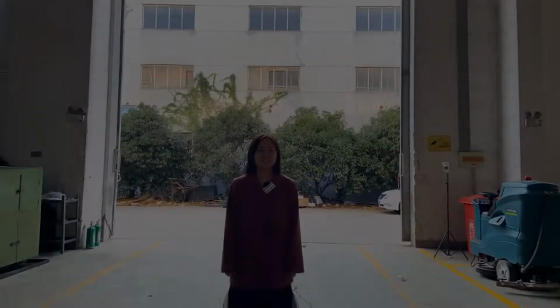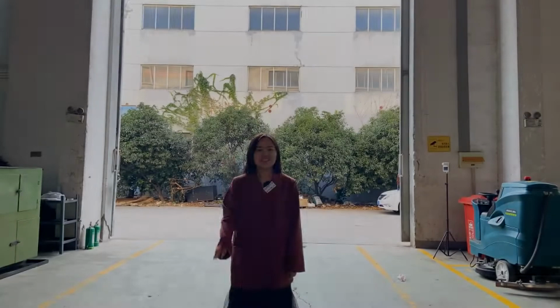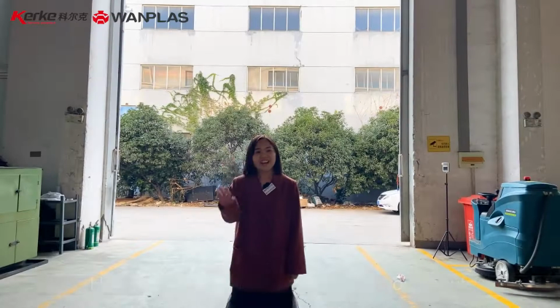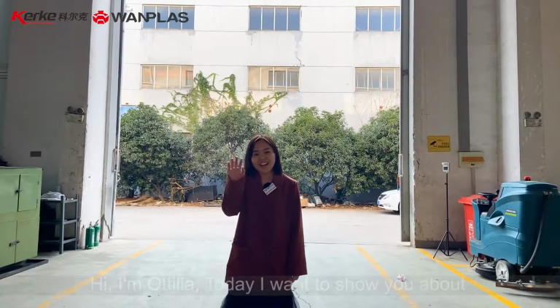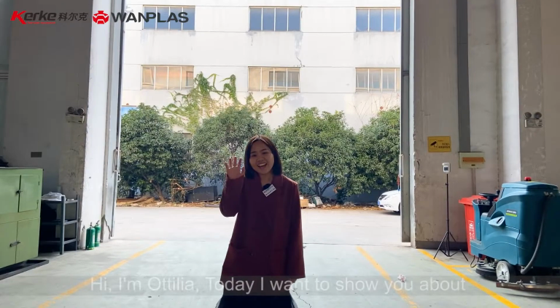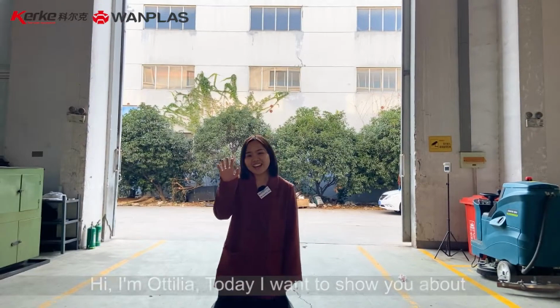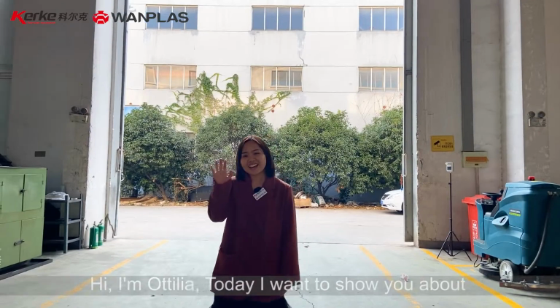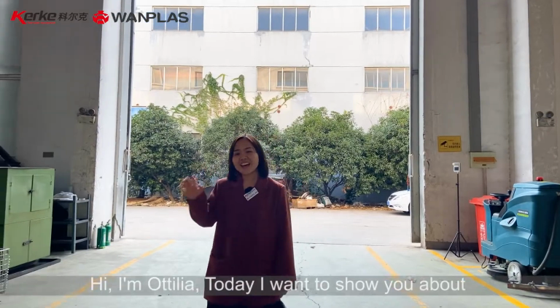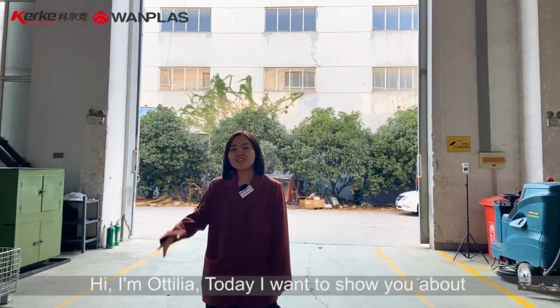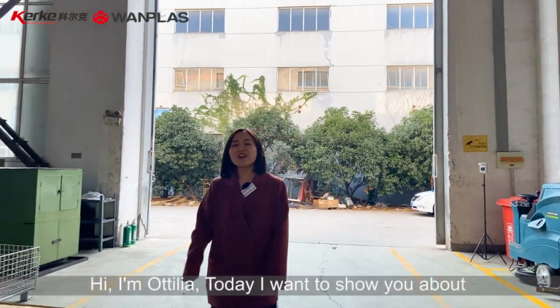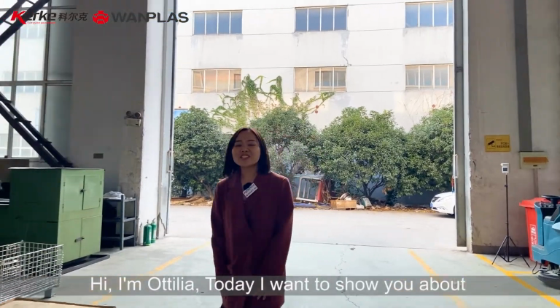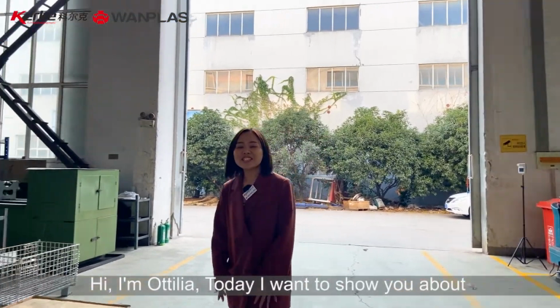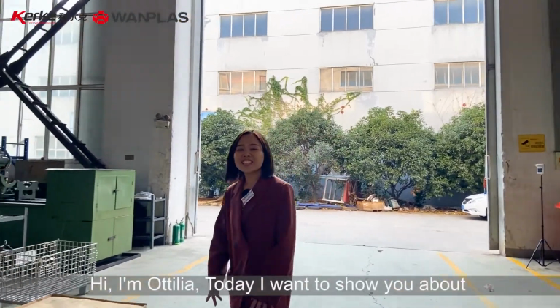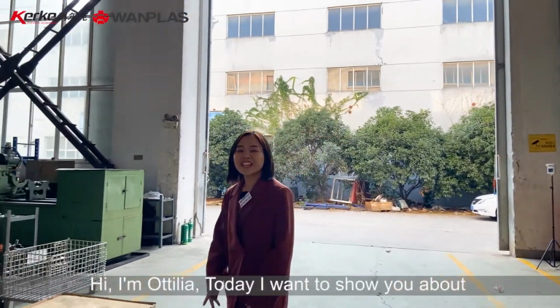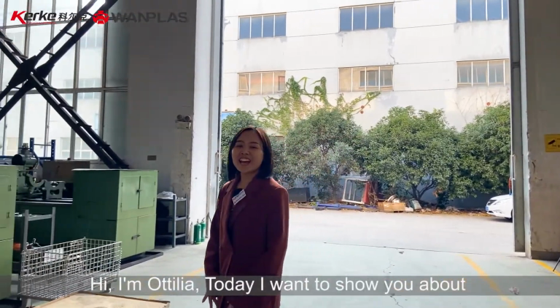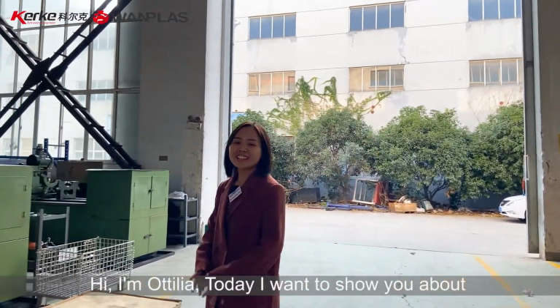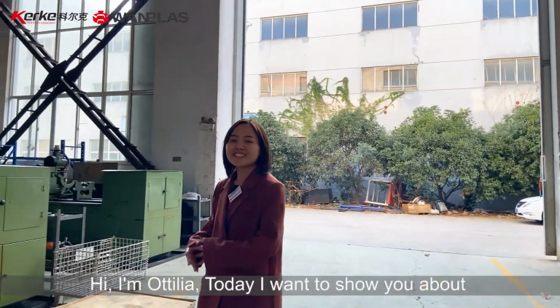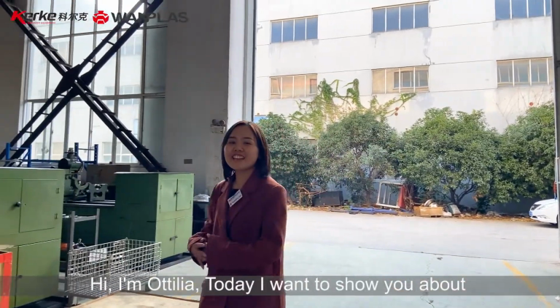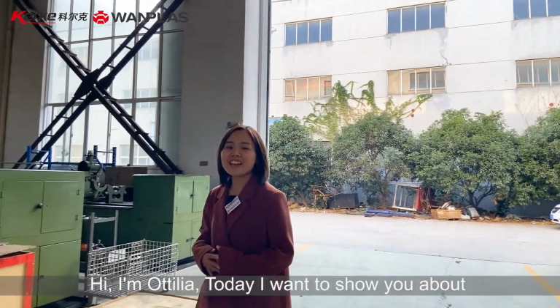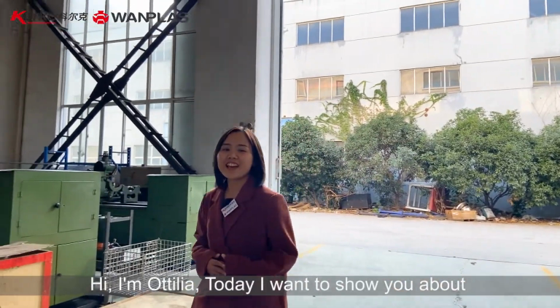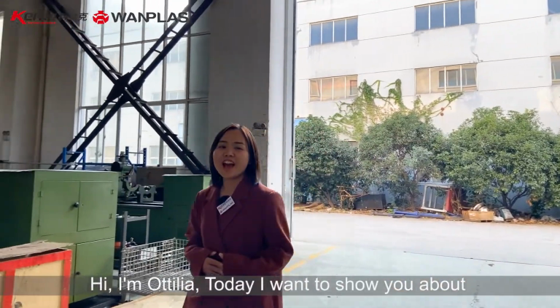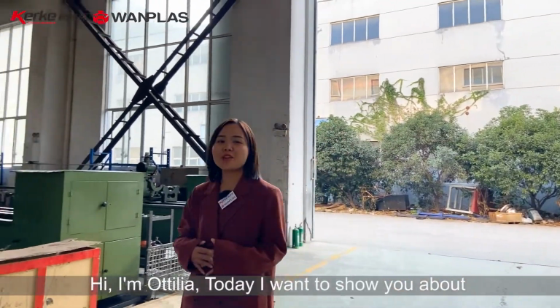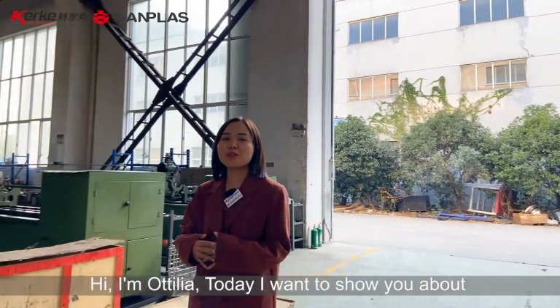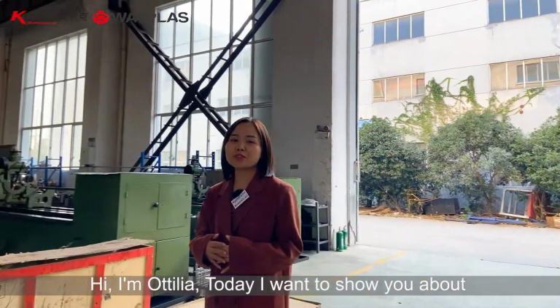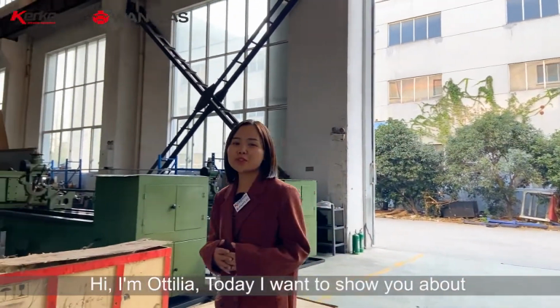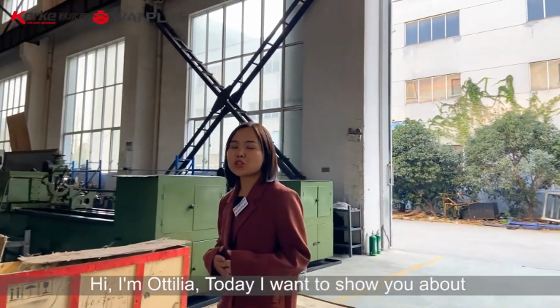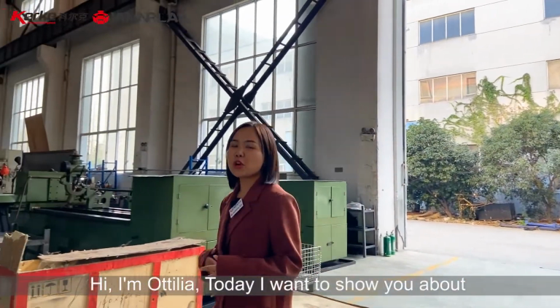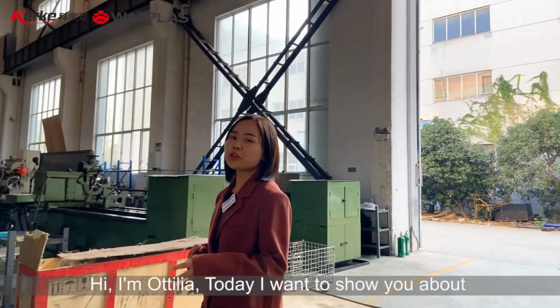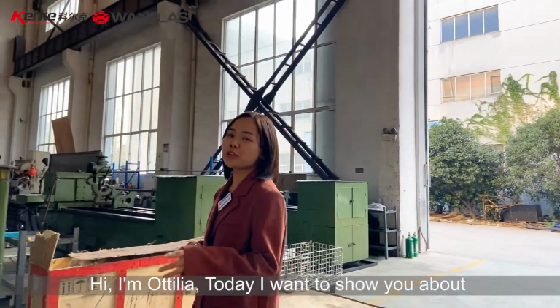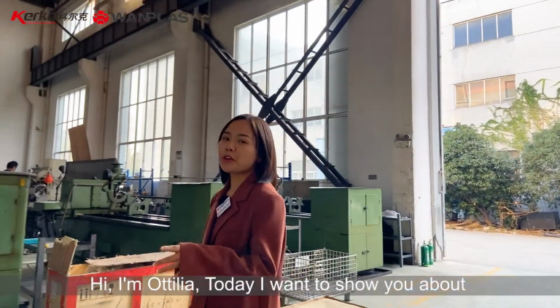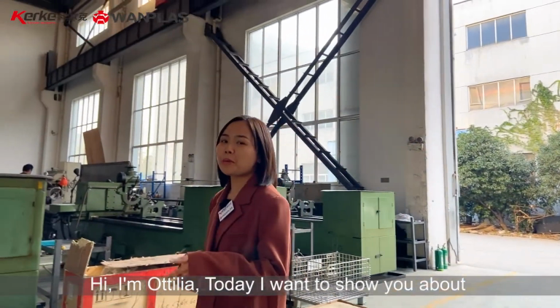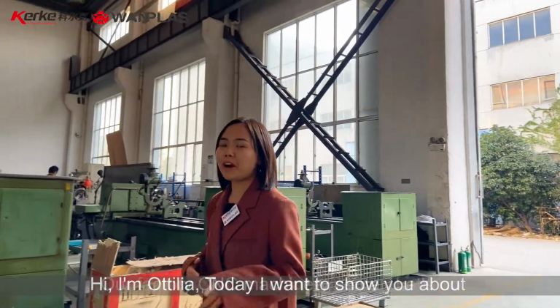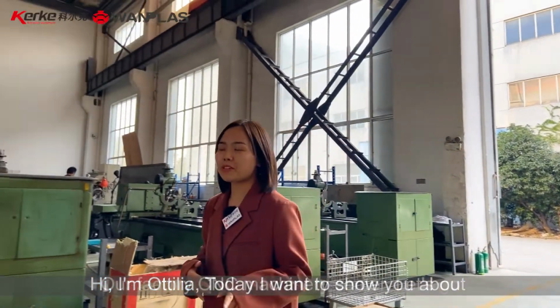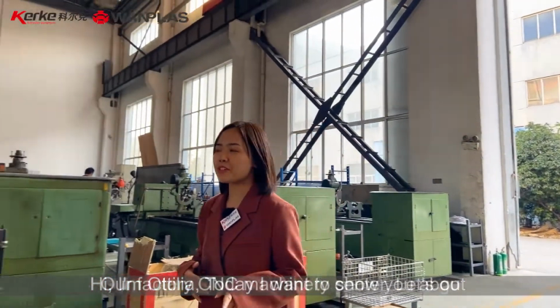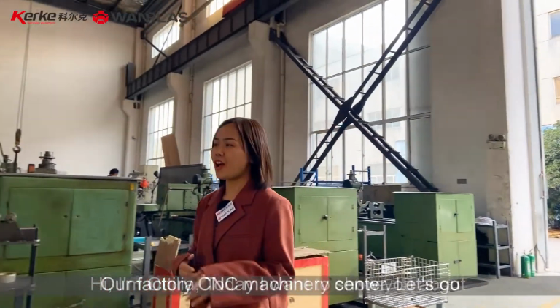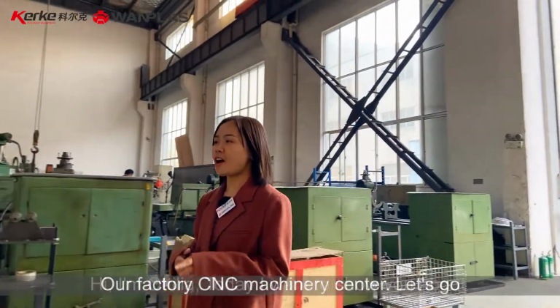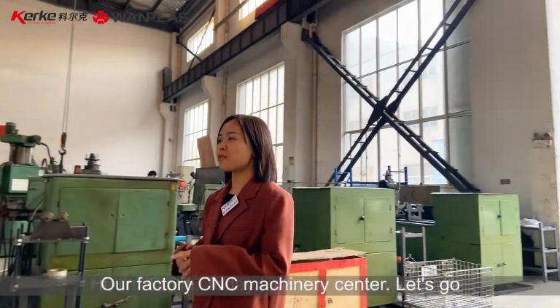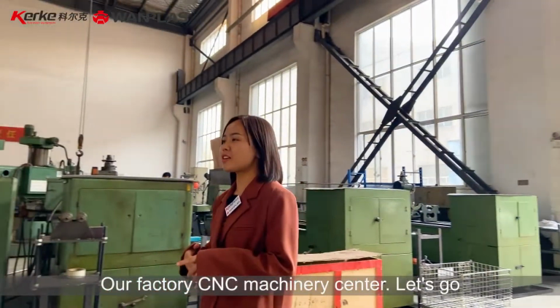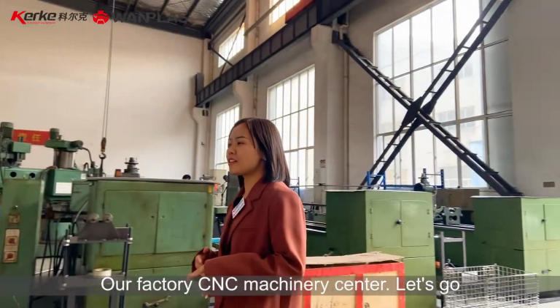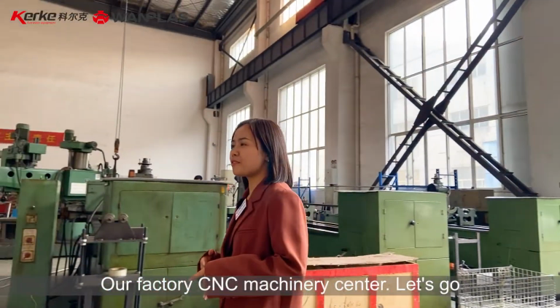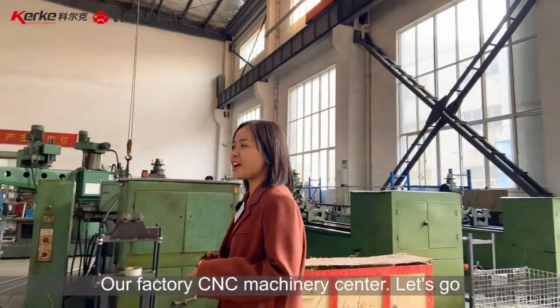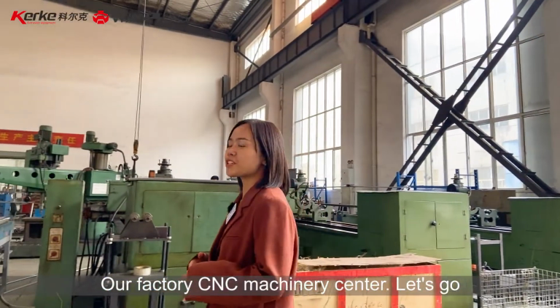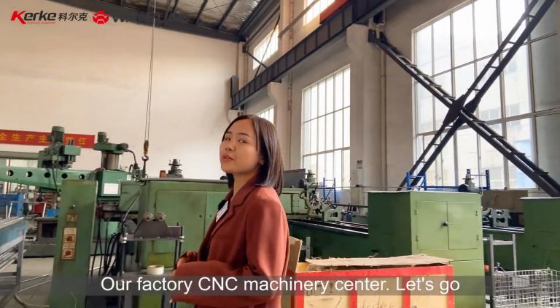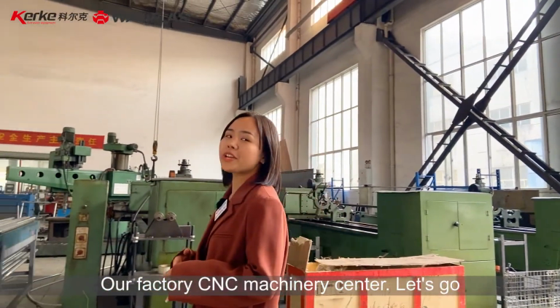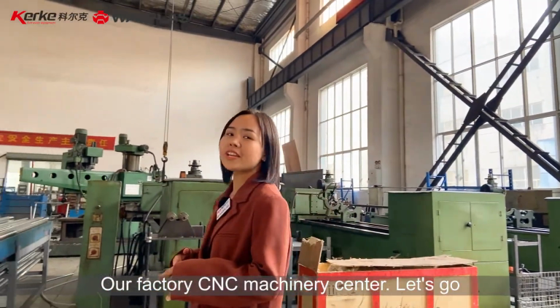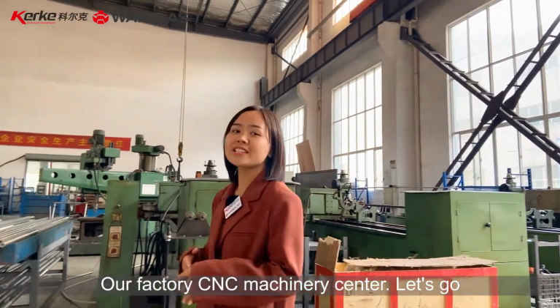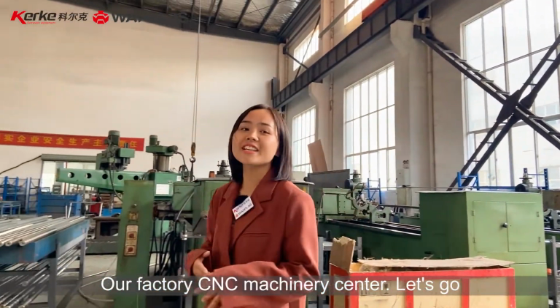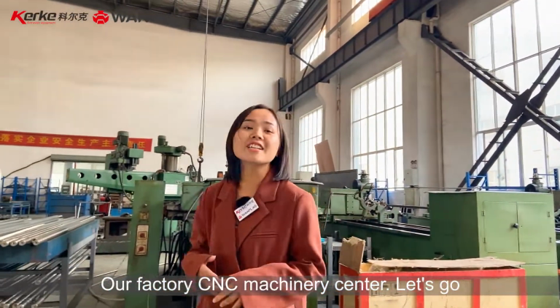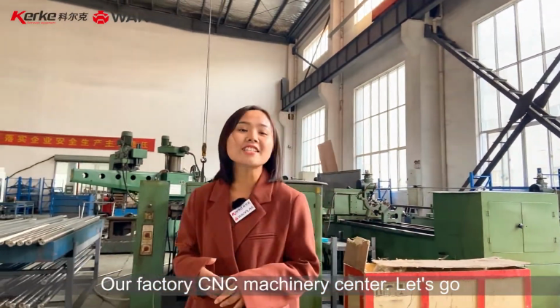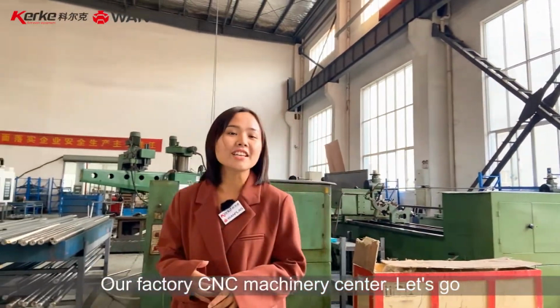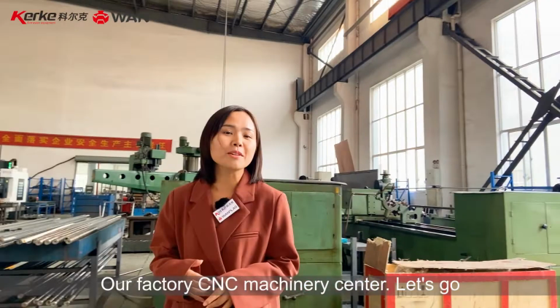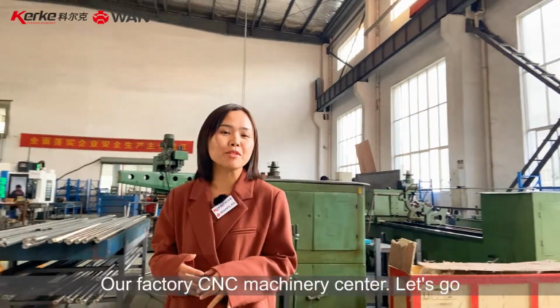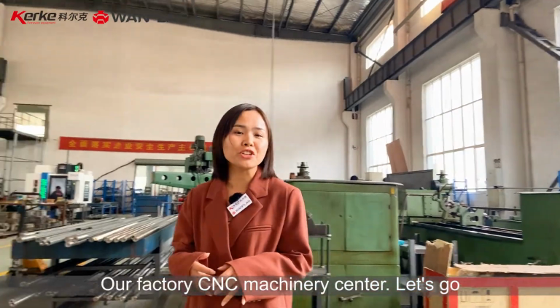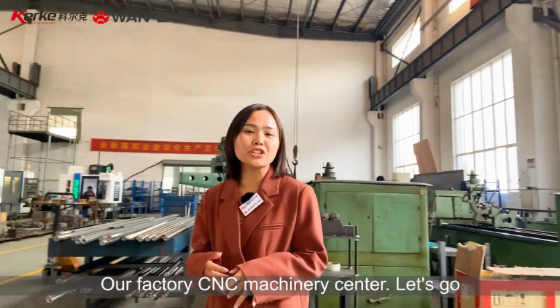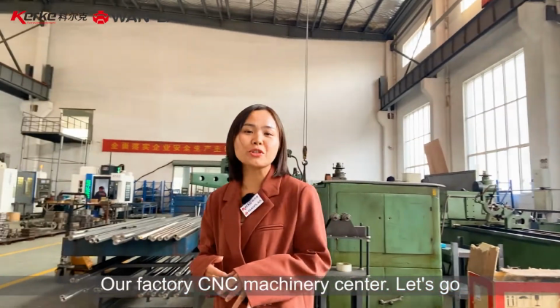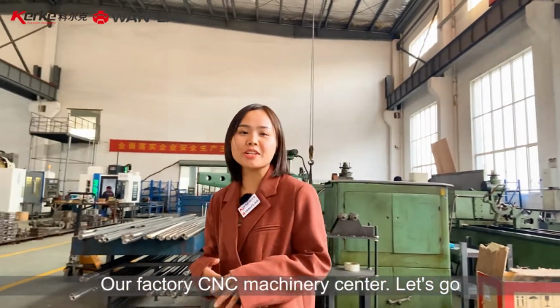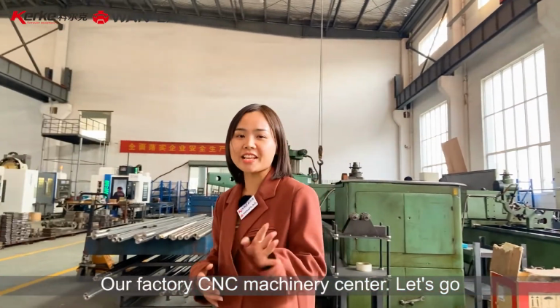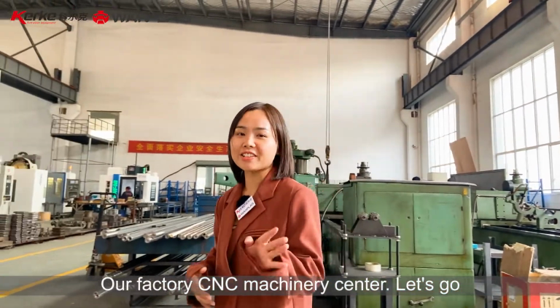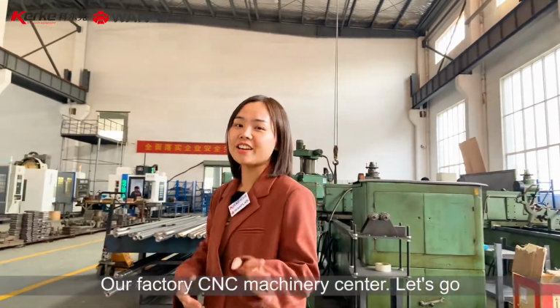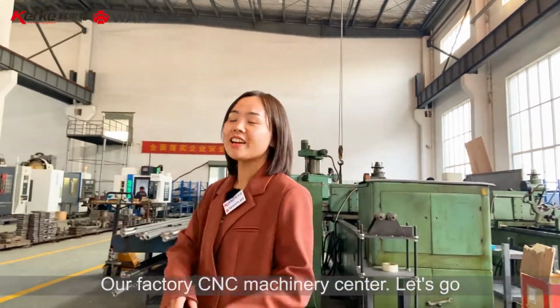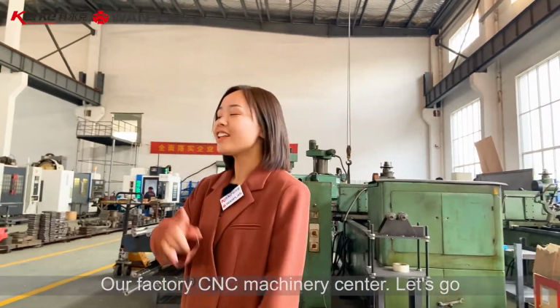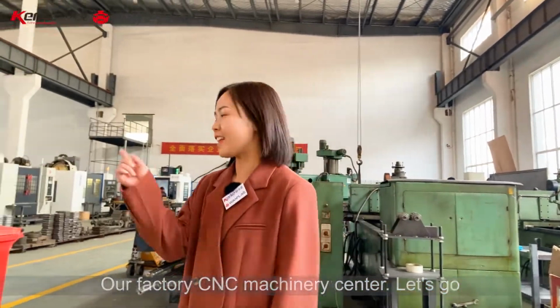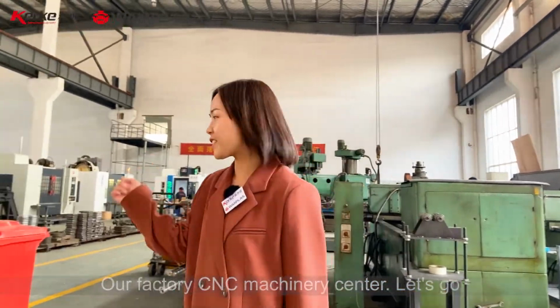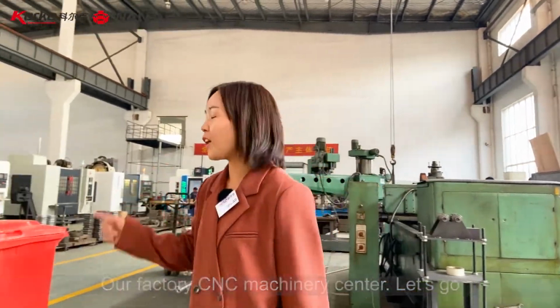Hi, I'm Otilia. Today, I want to show you about our factory CNC machinery center. Let's go.